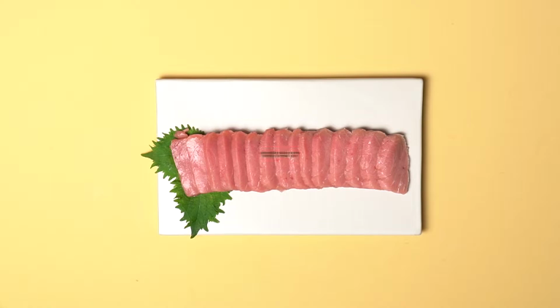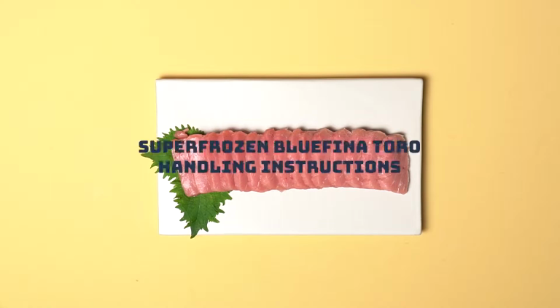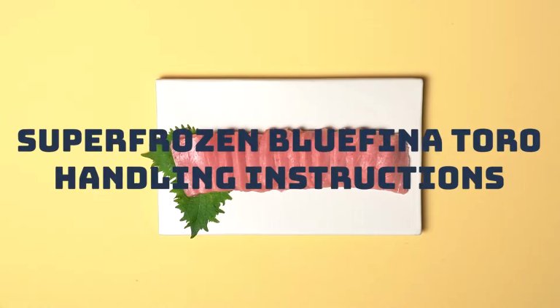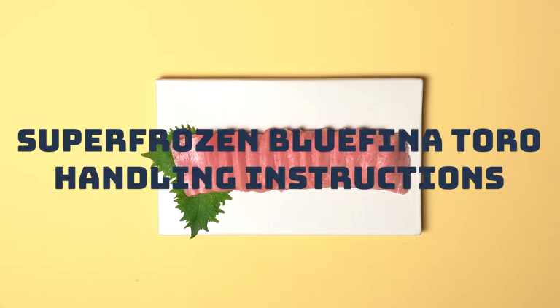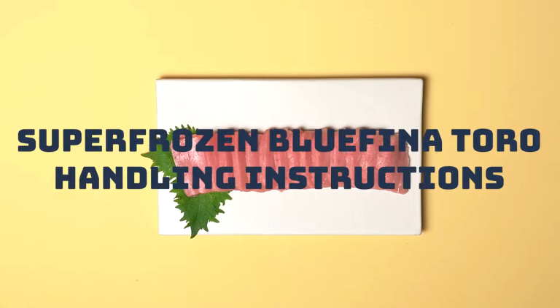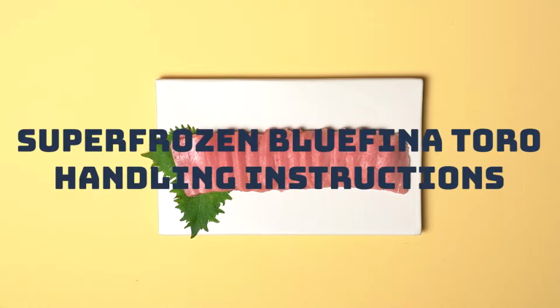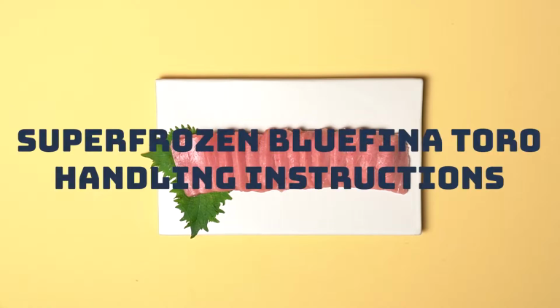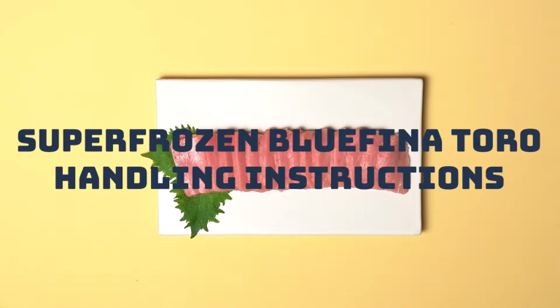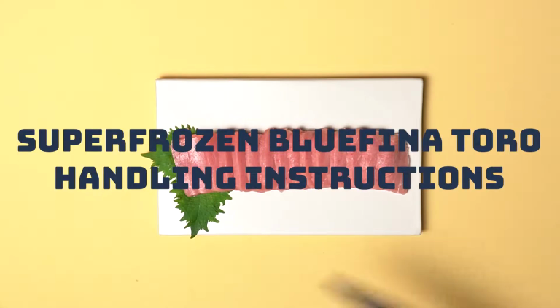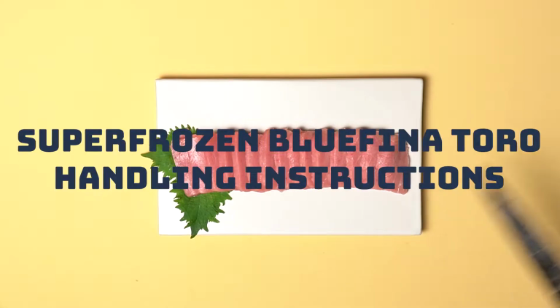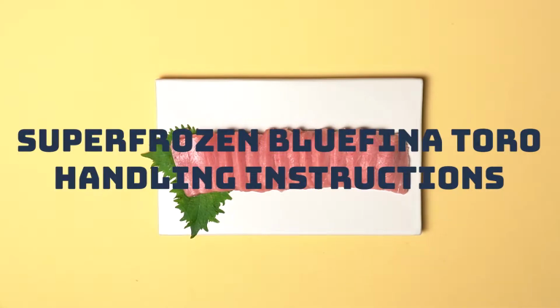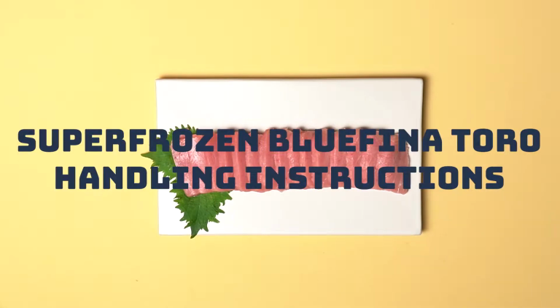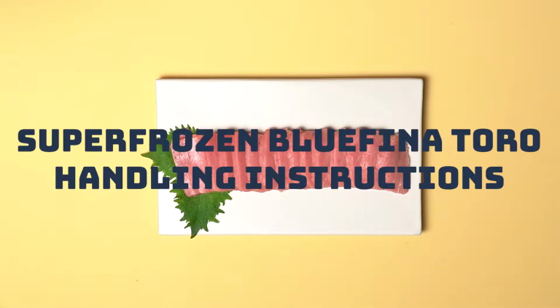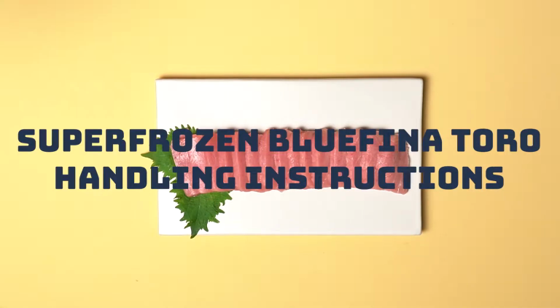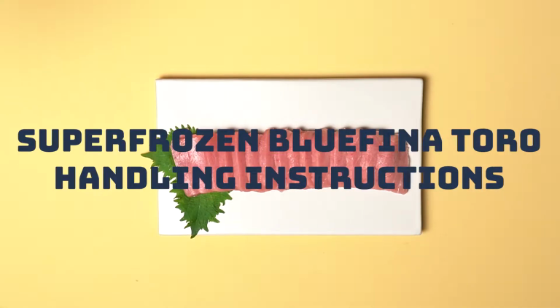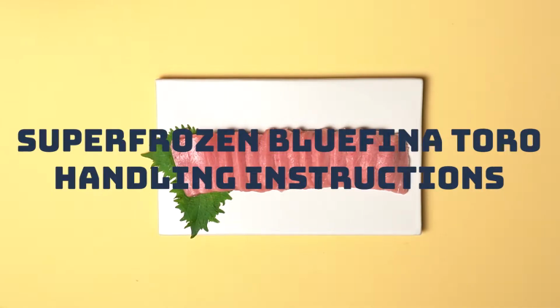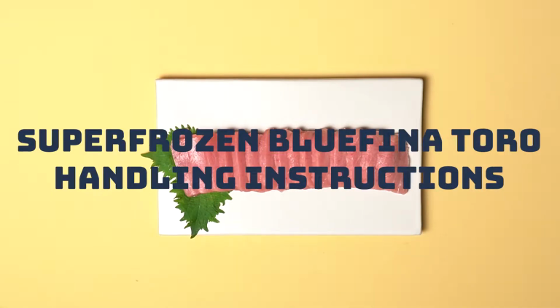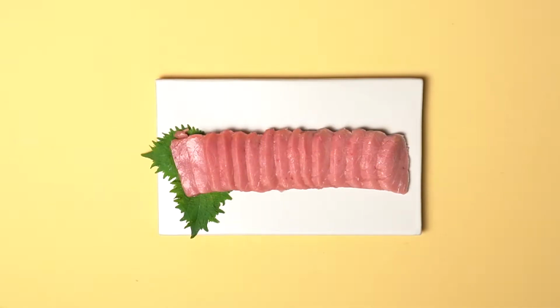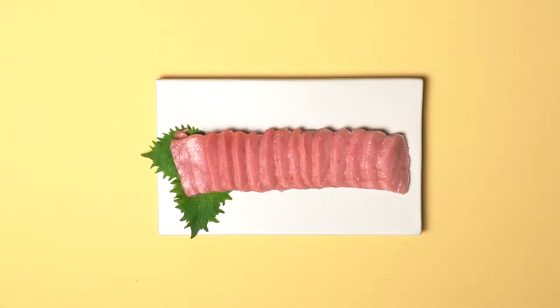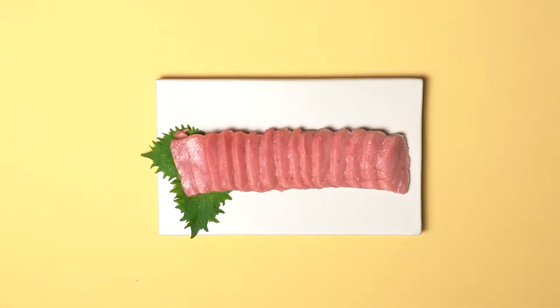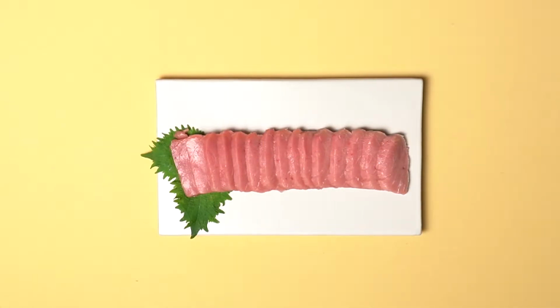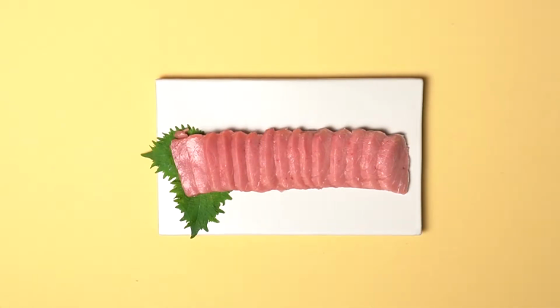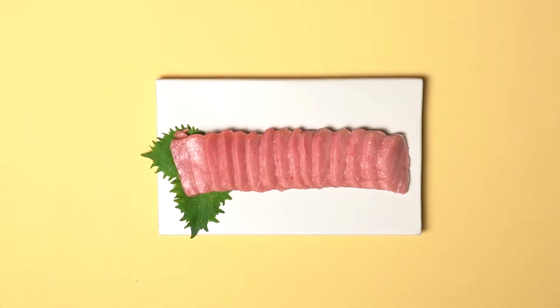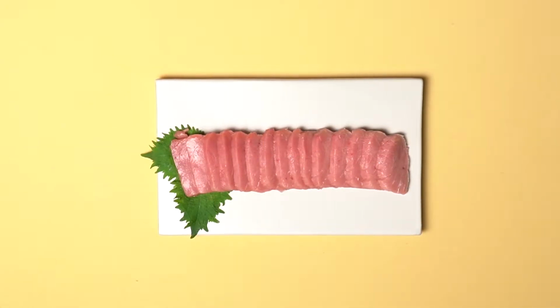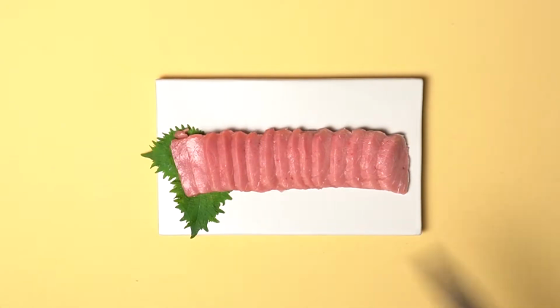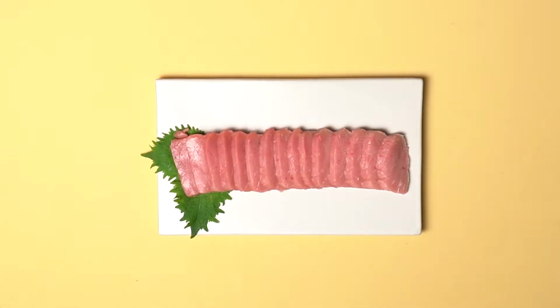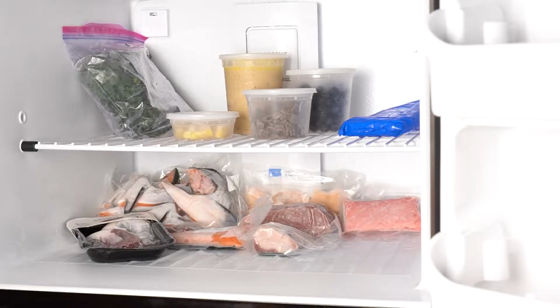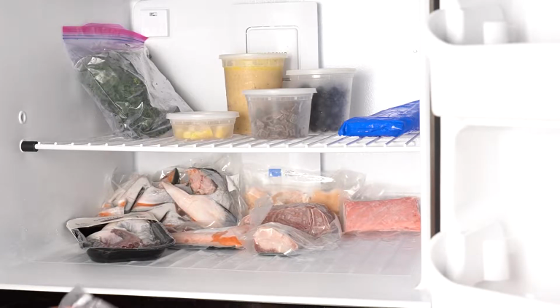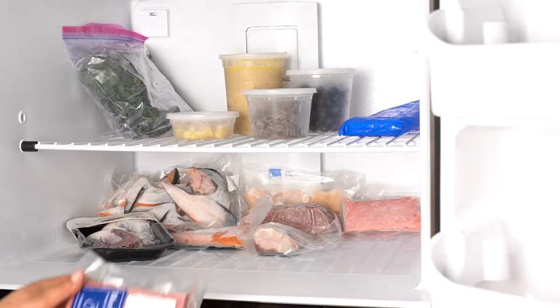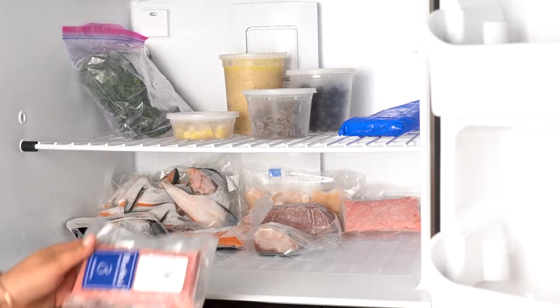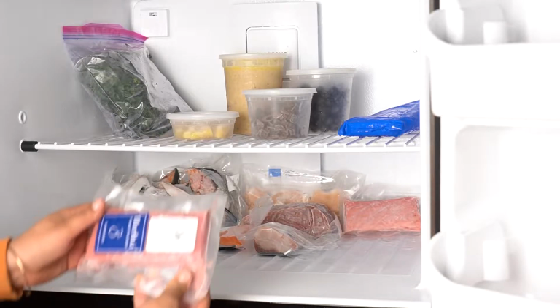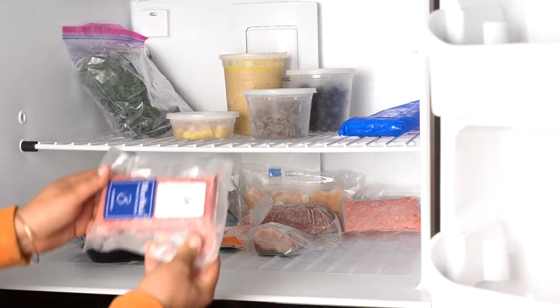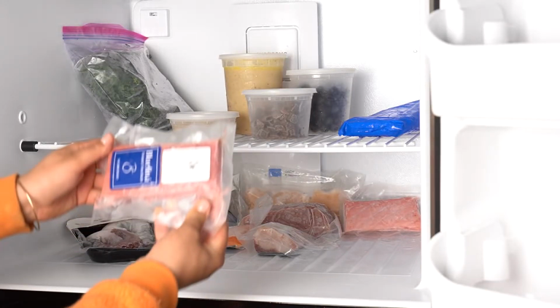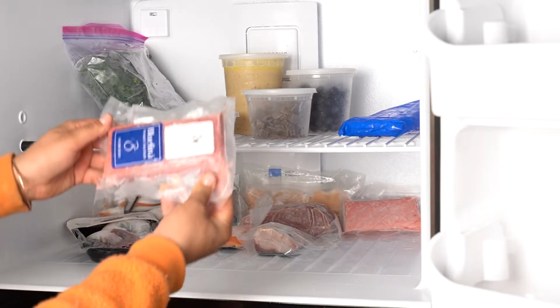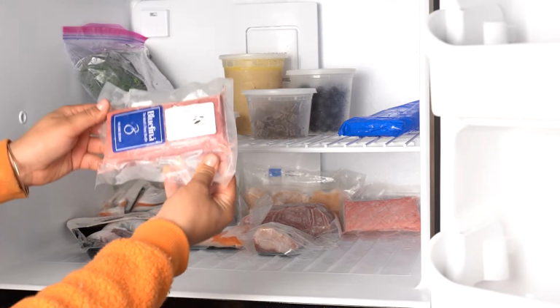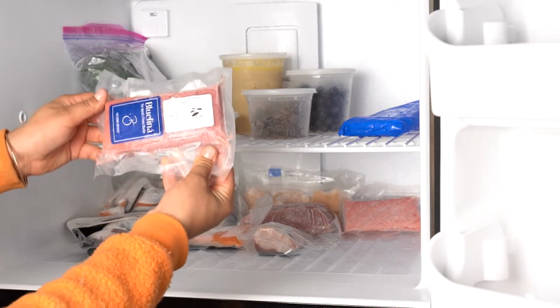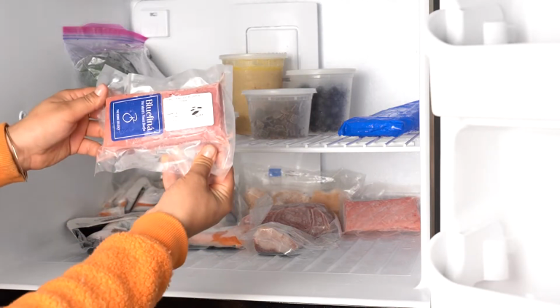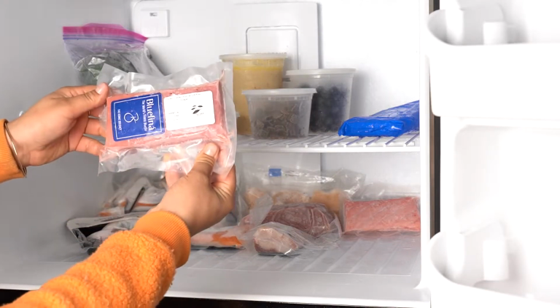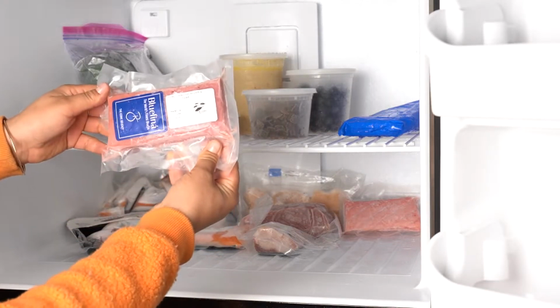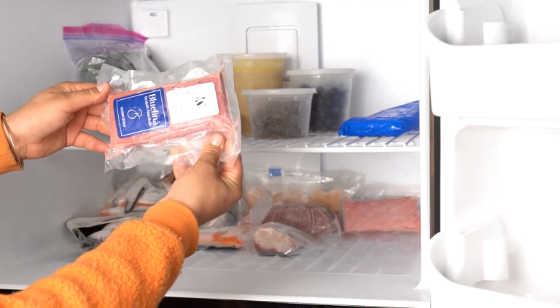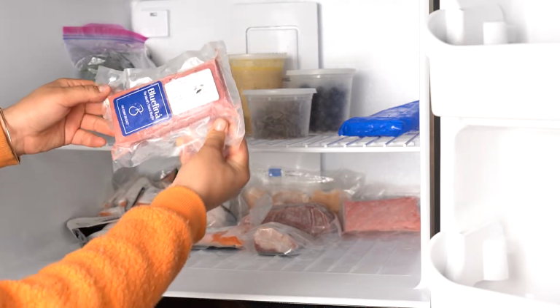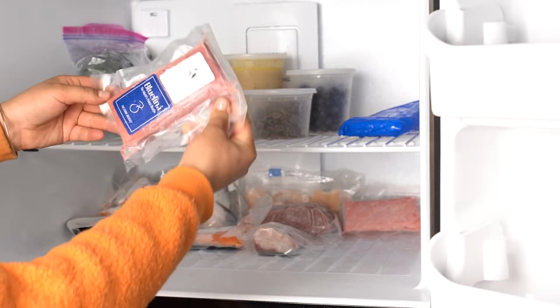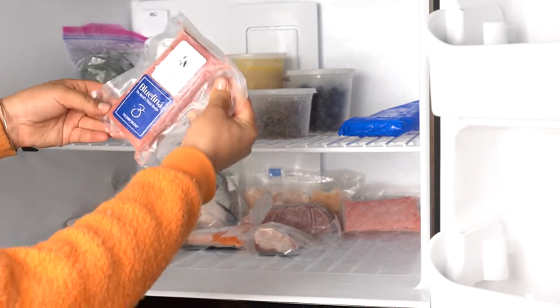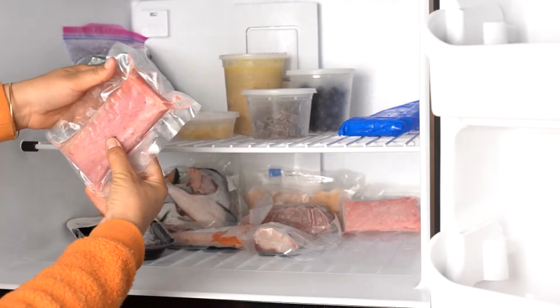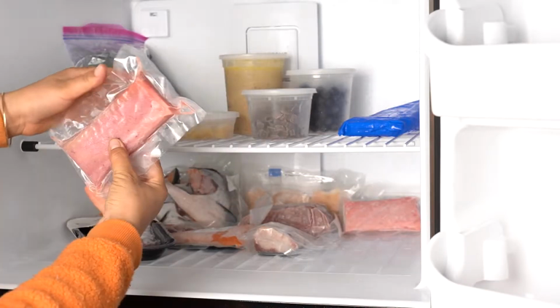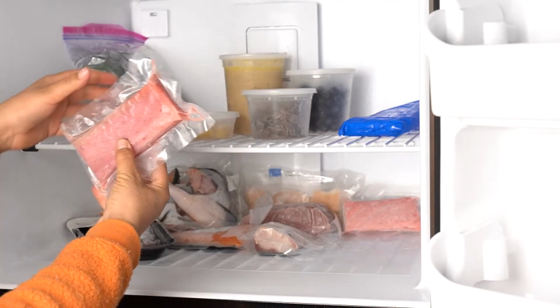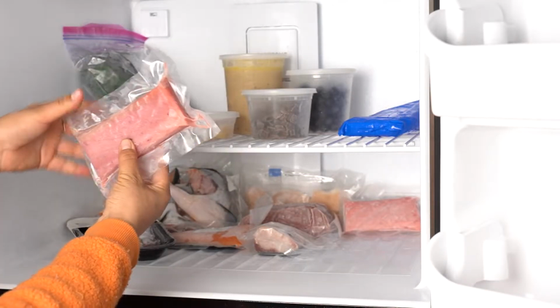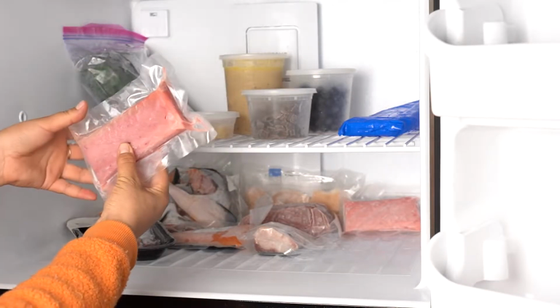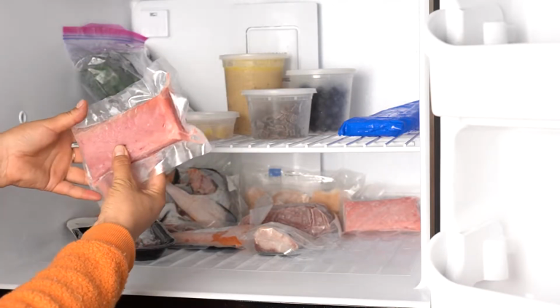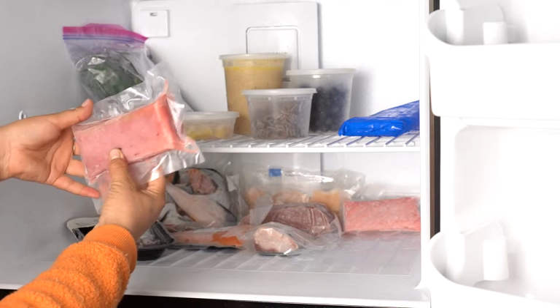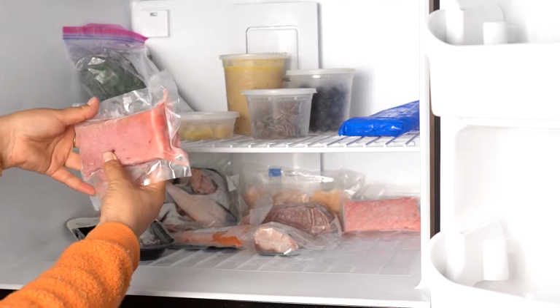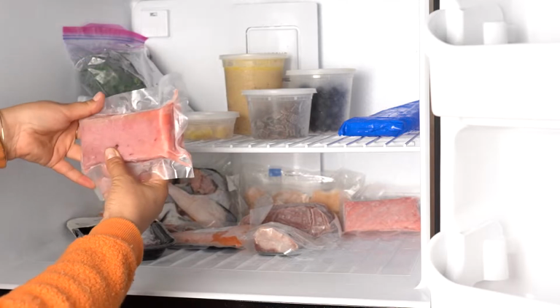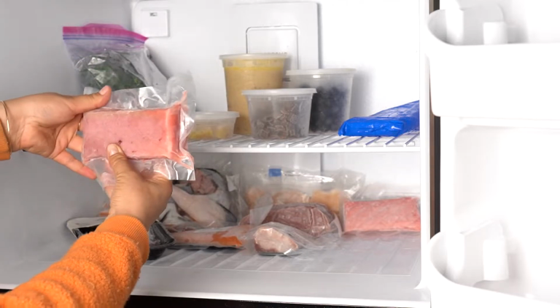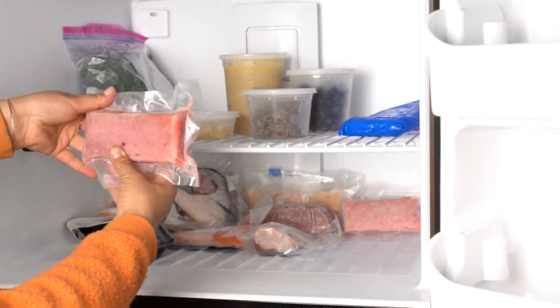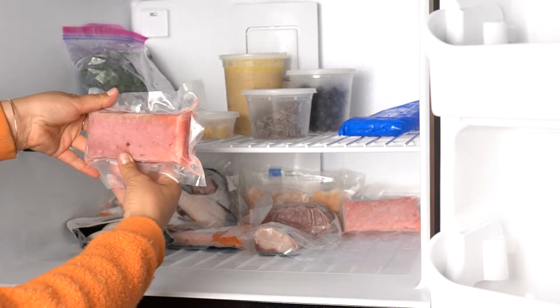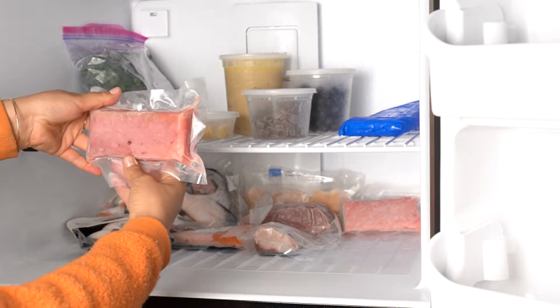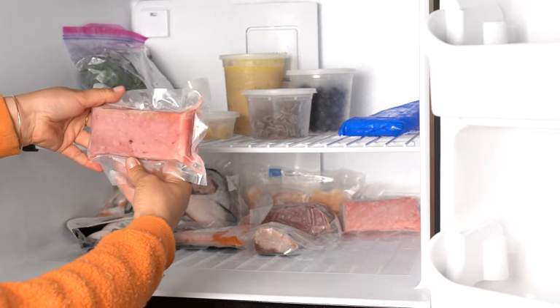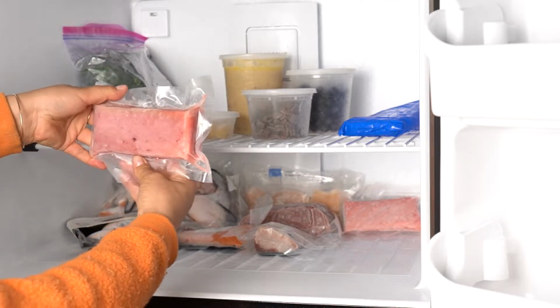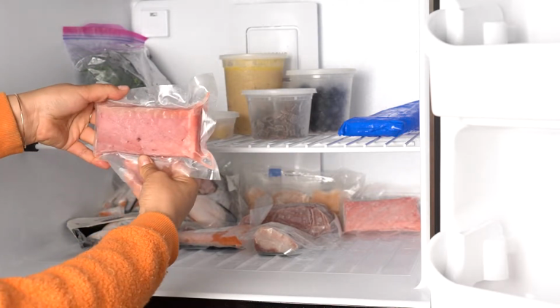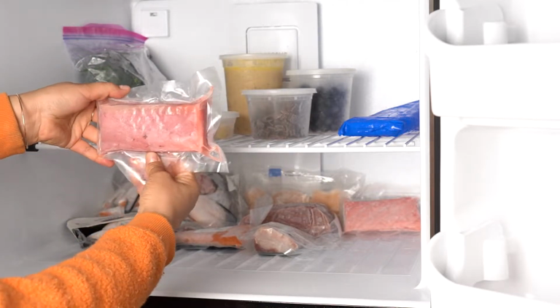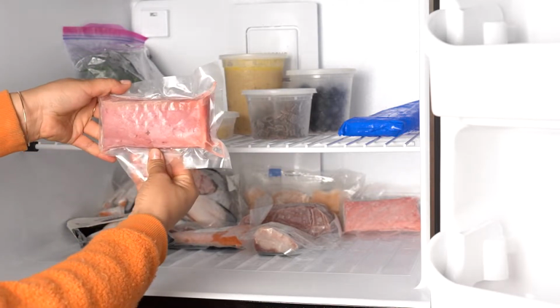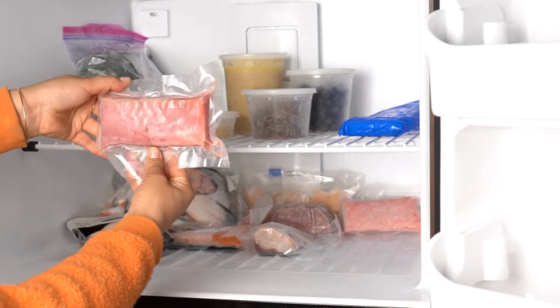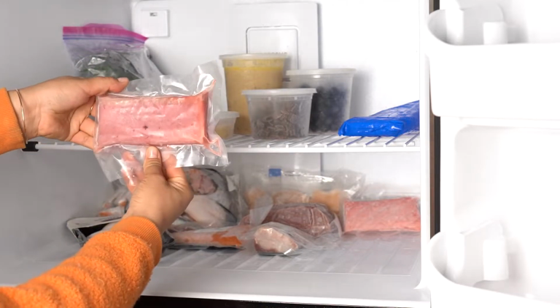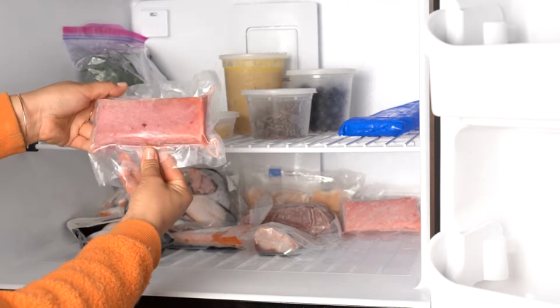This is your skin side toro from Bluefin Tuna. For best results, store your Saku in the coldest part of your freezer.